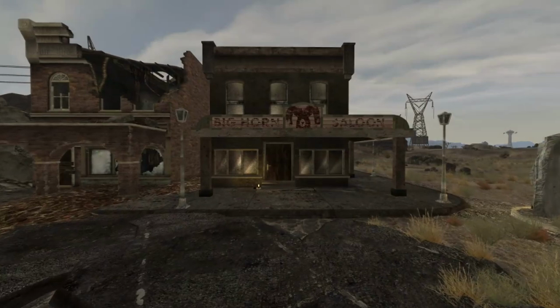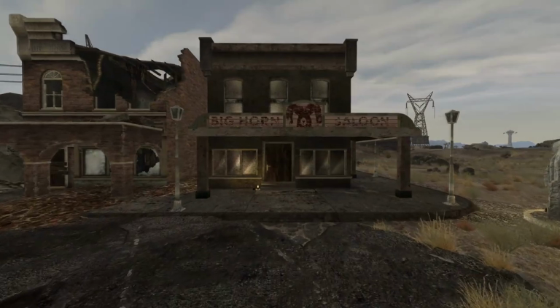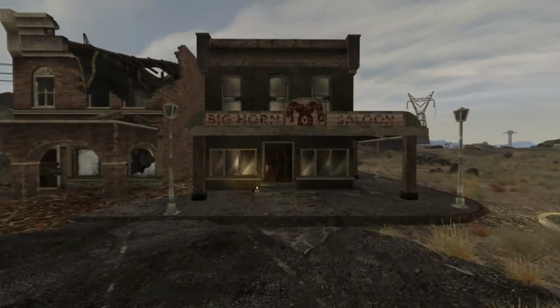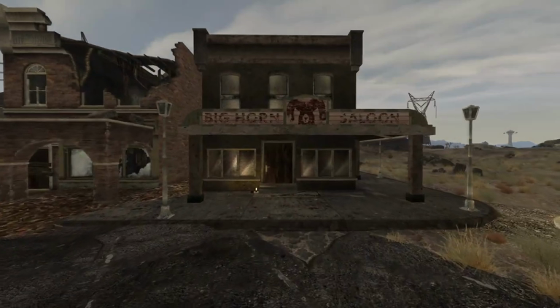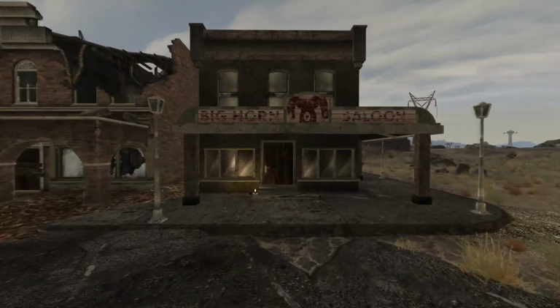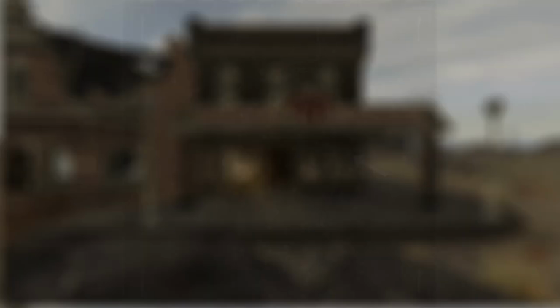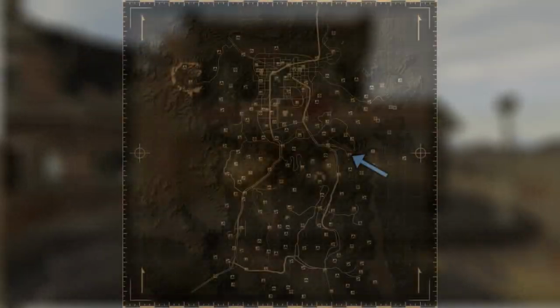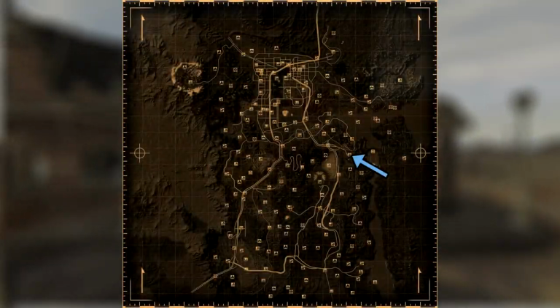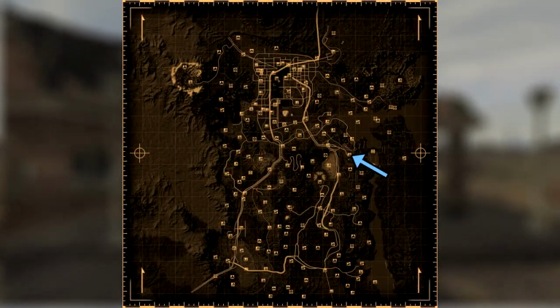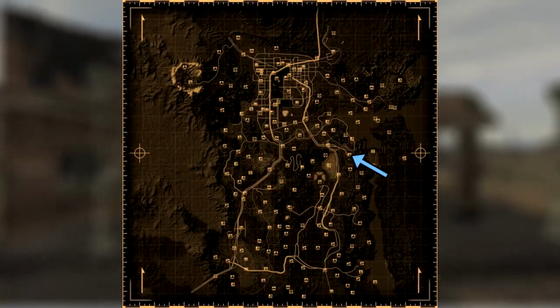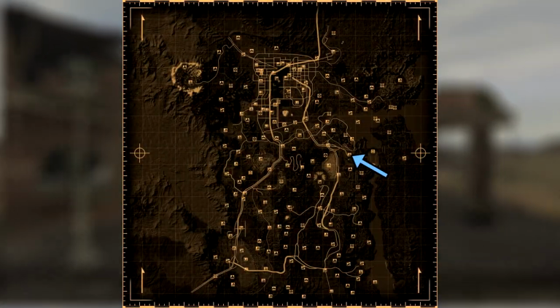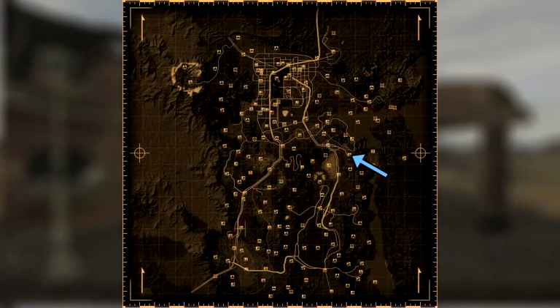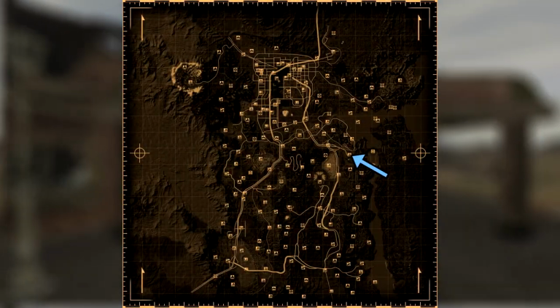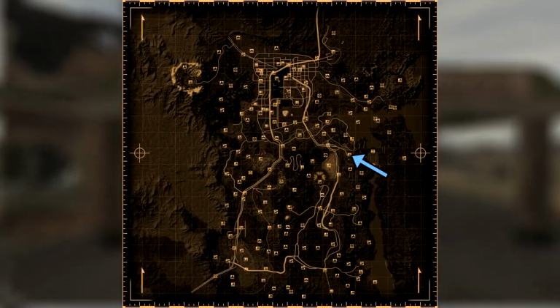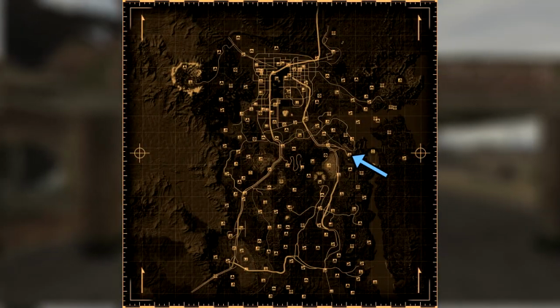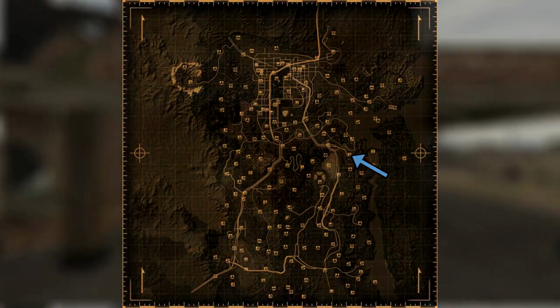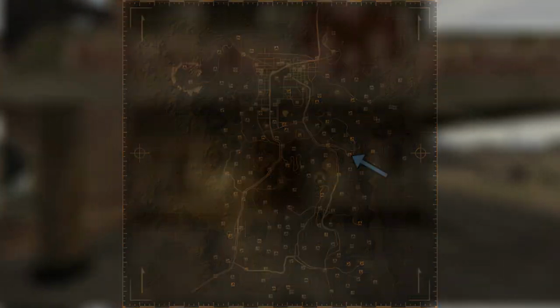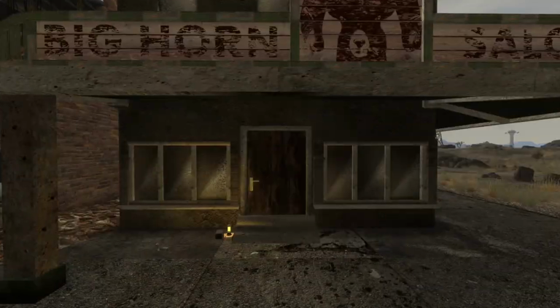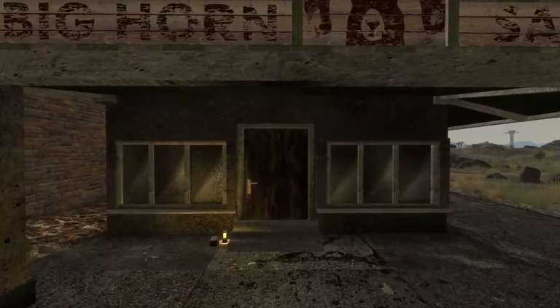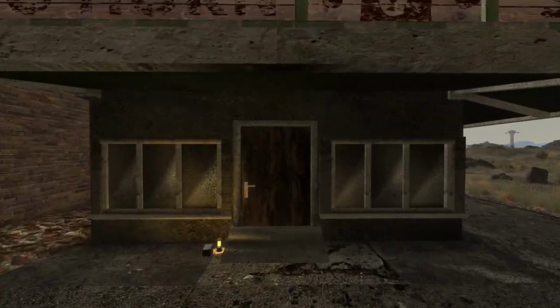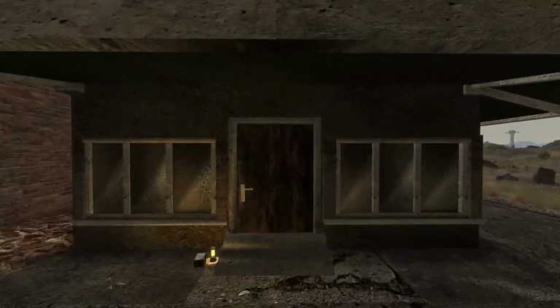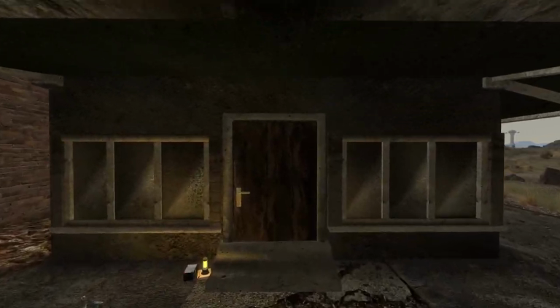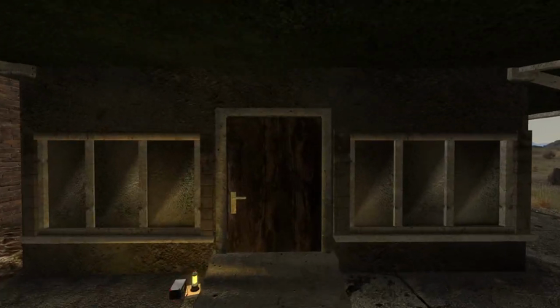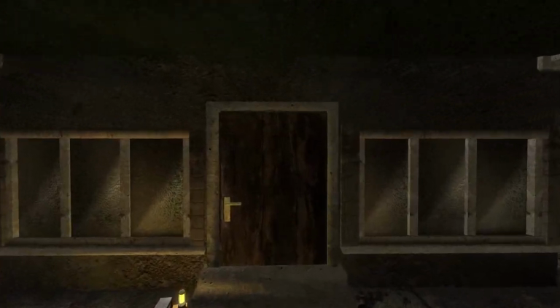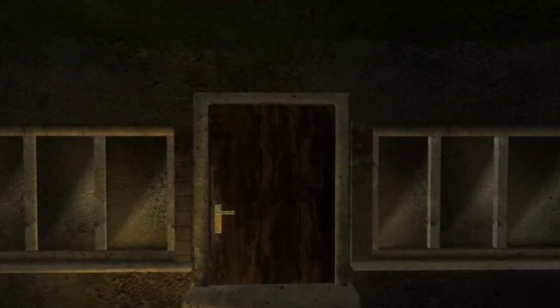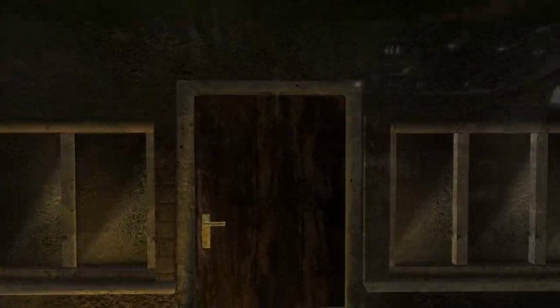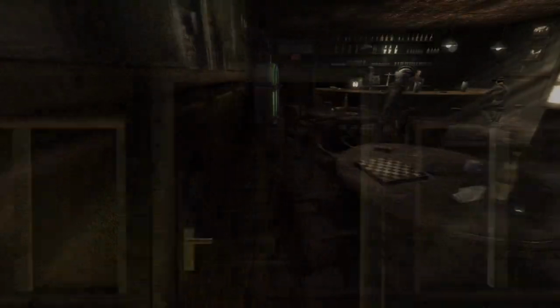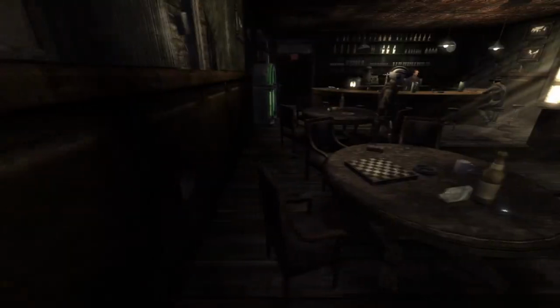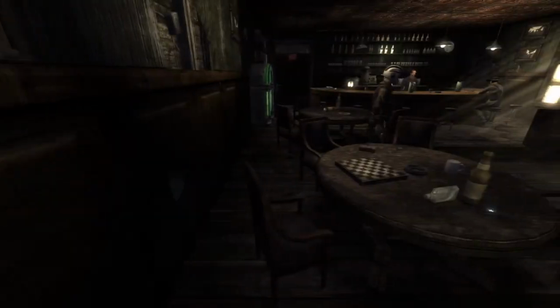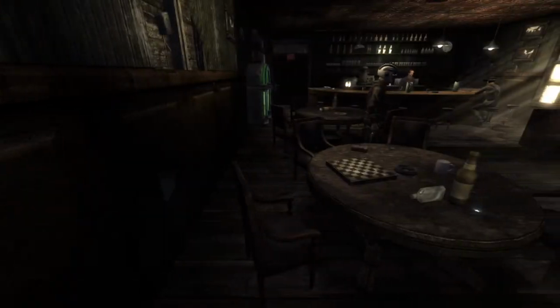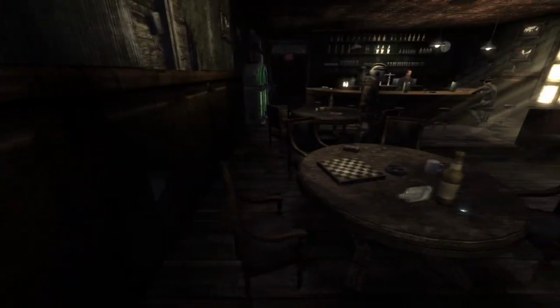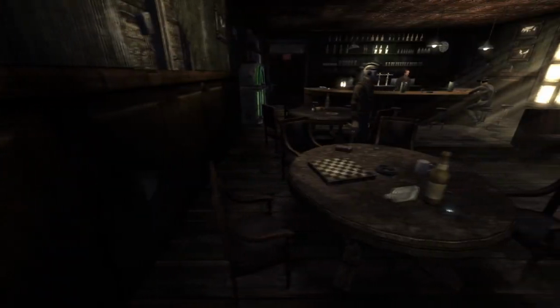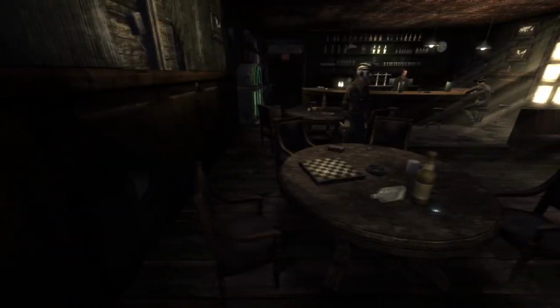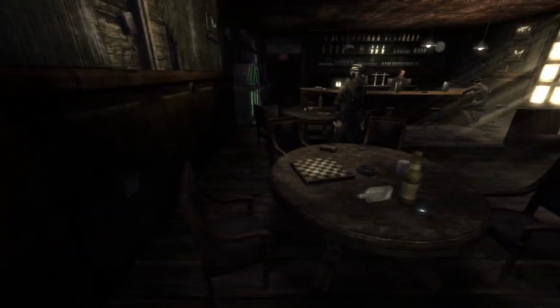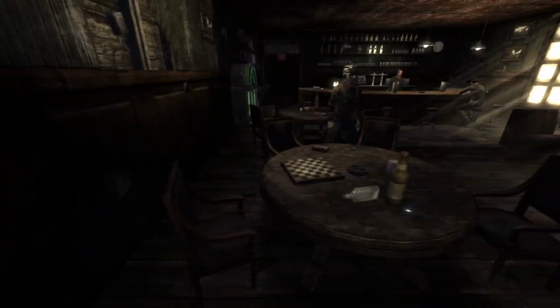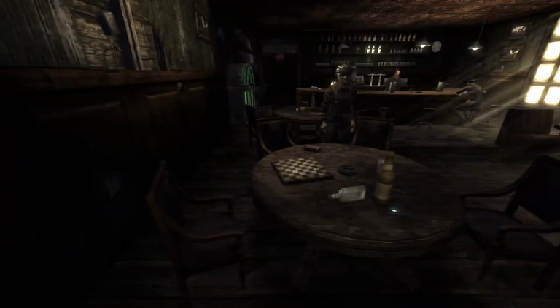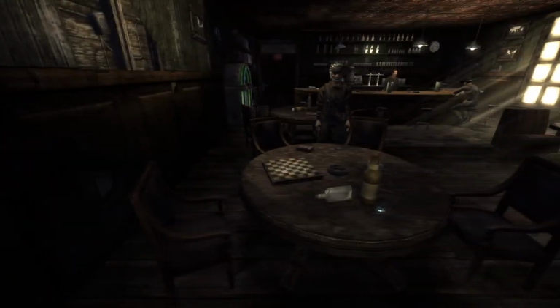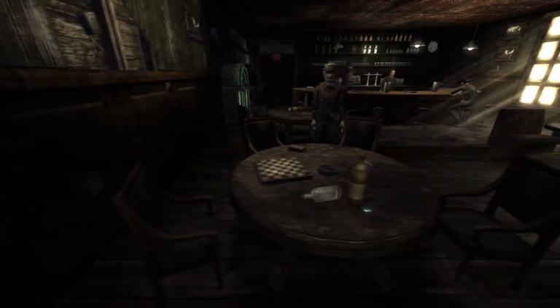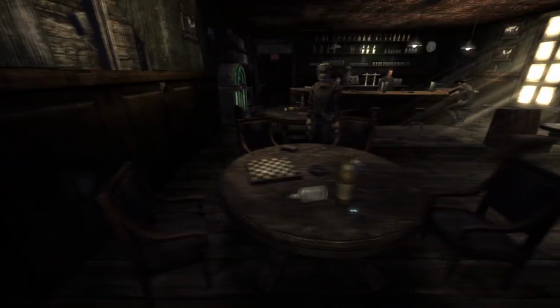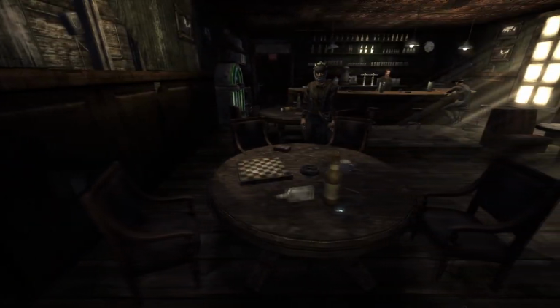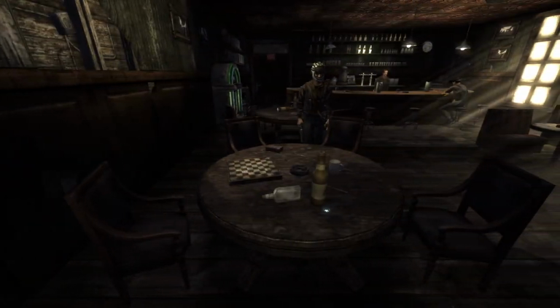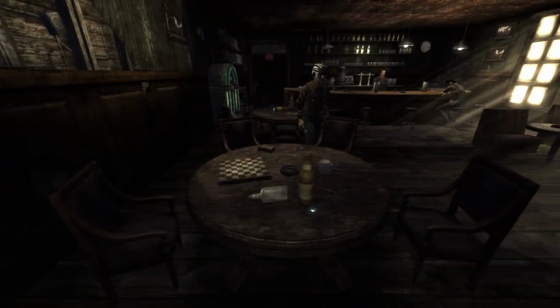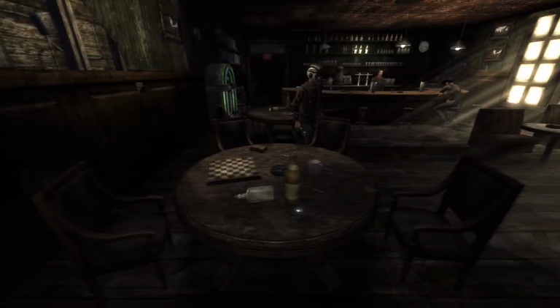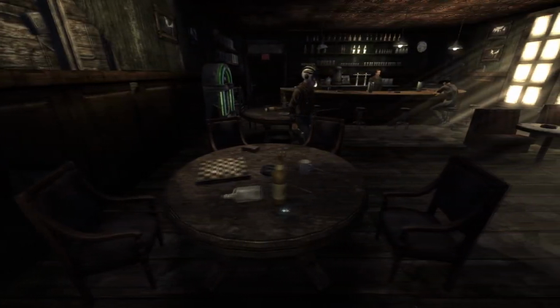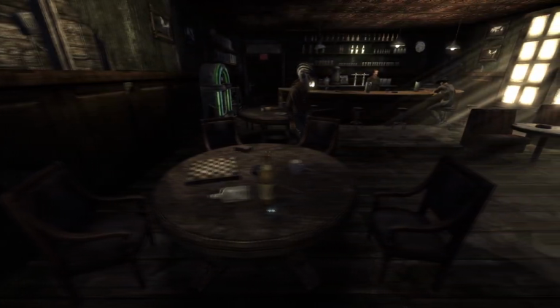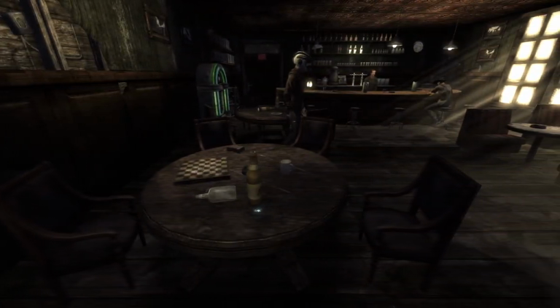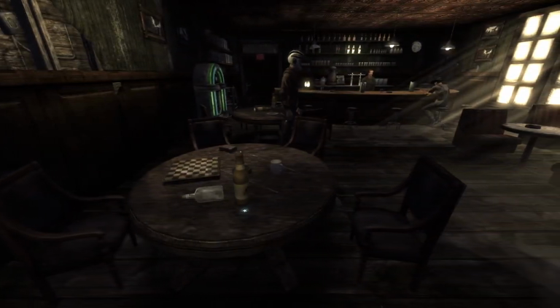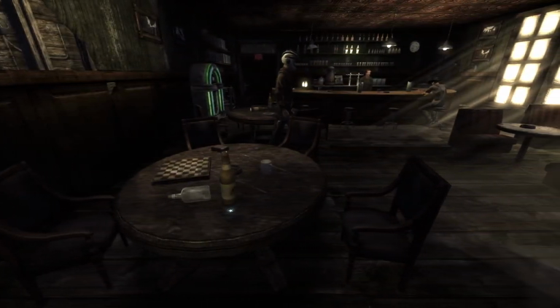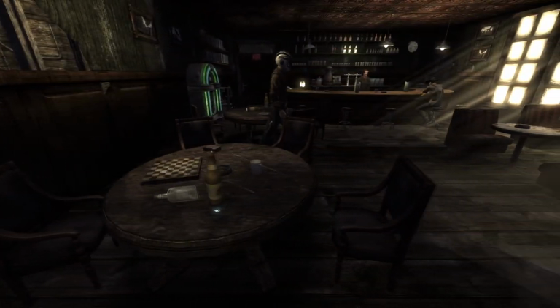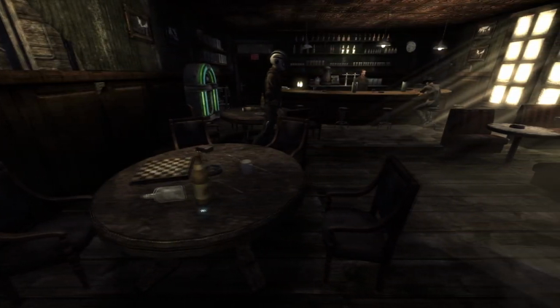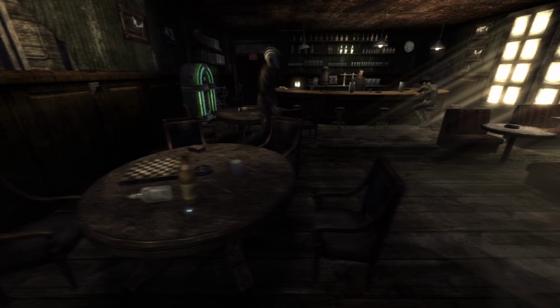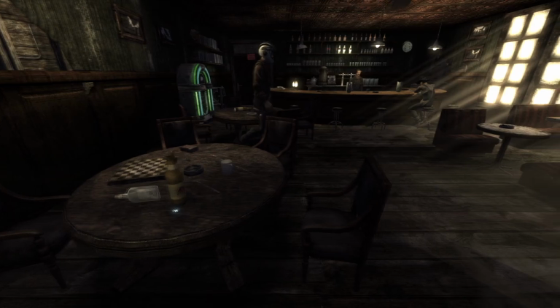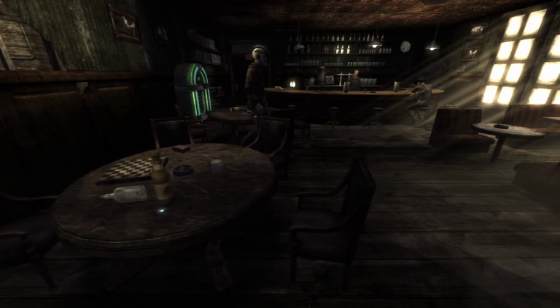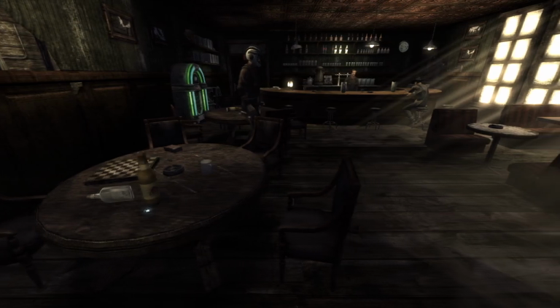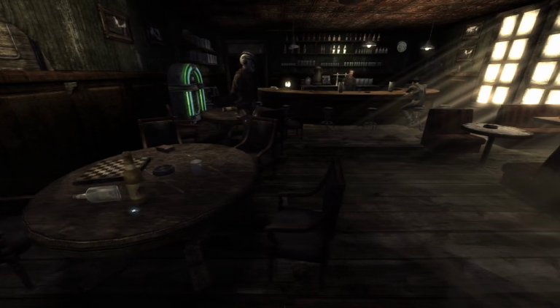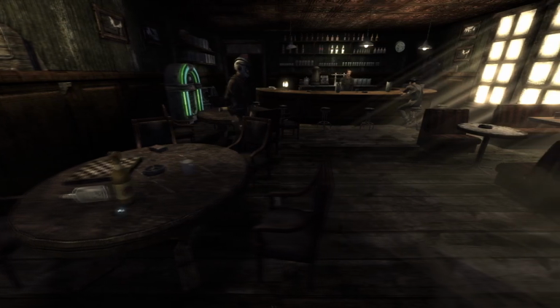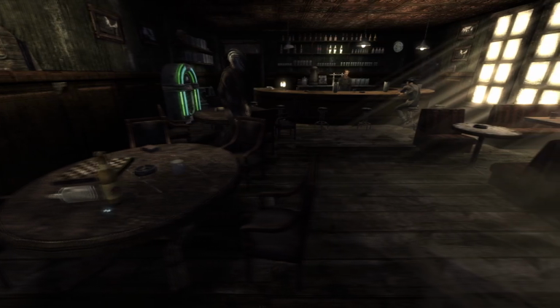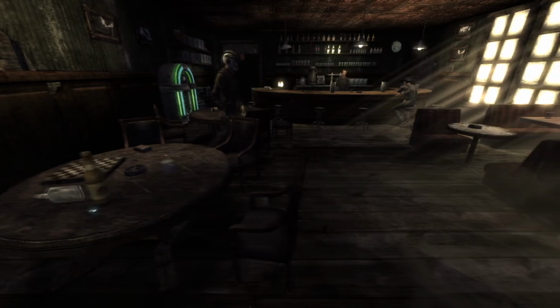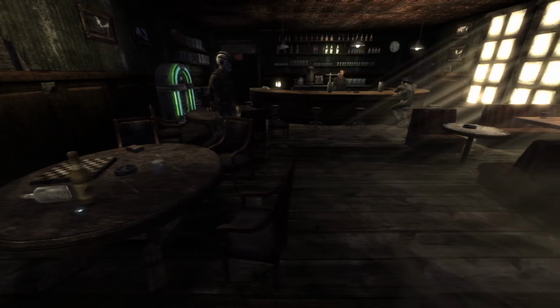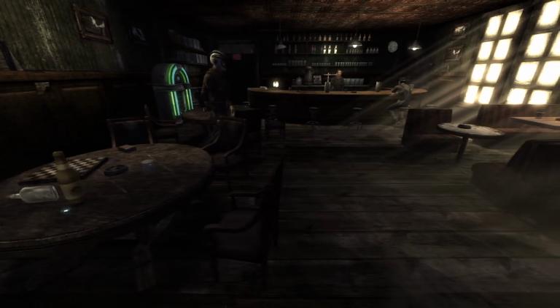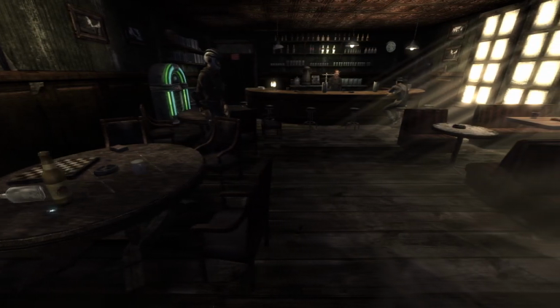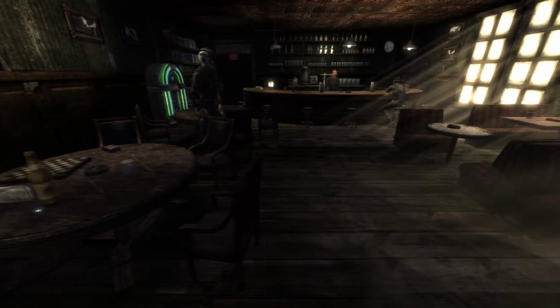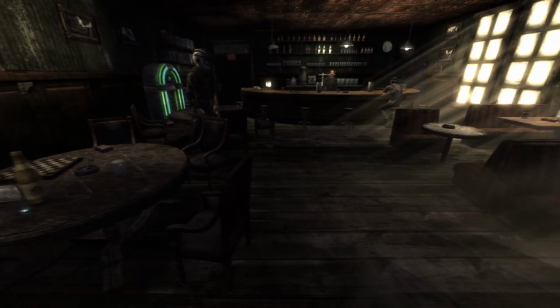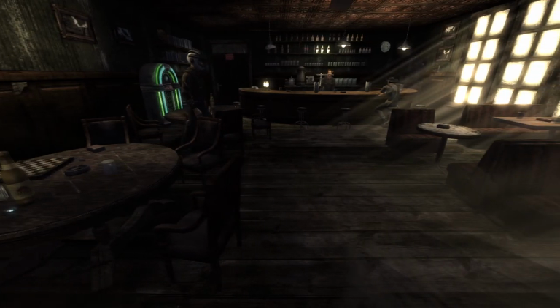Next up is Boulder City. Head into the Big Horn Saloon. Head straight into the left and the cap will be on a round table next to a chessboard.